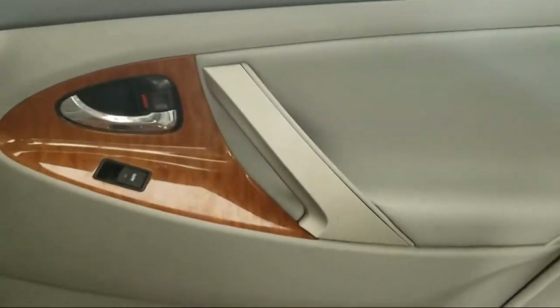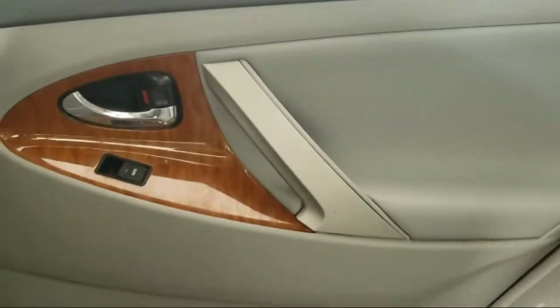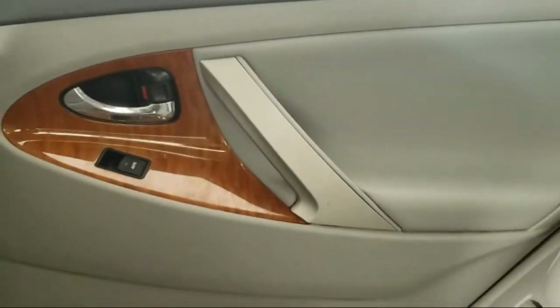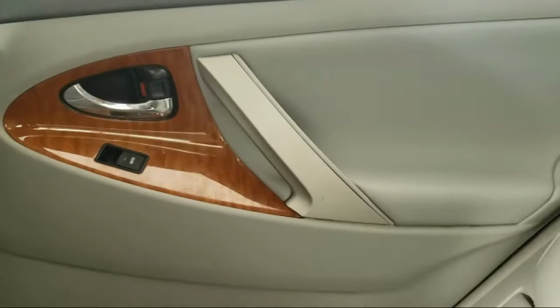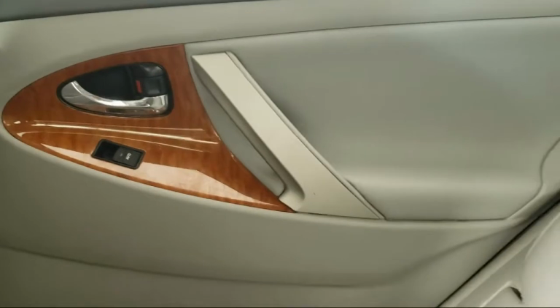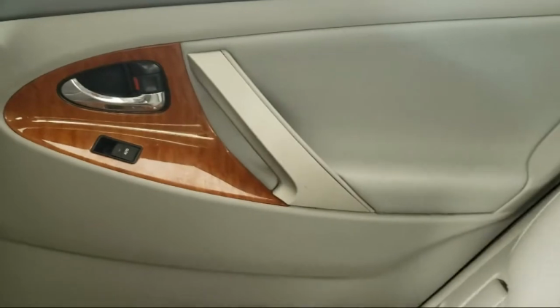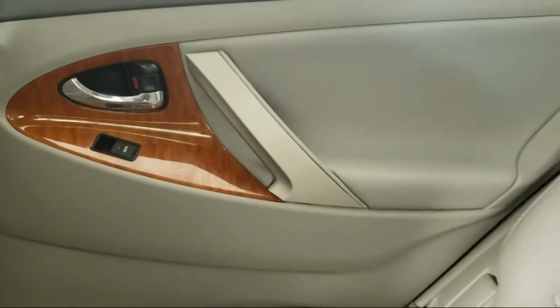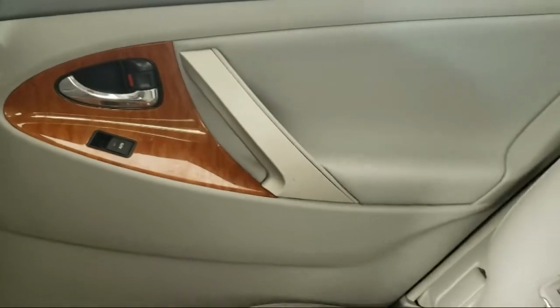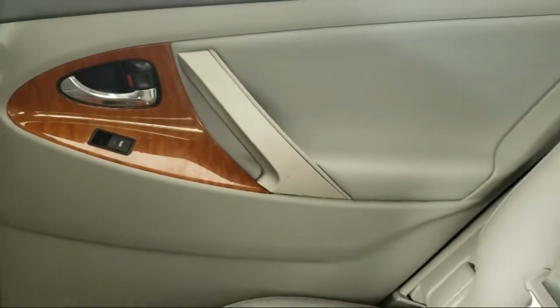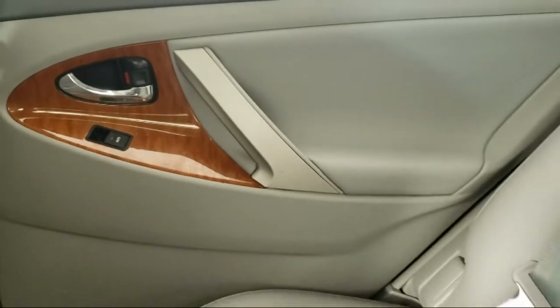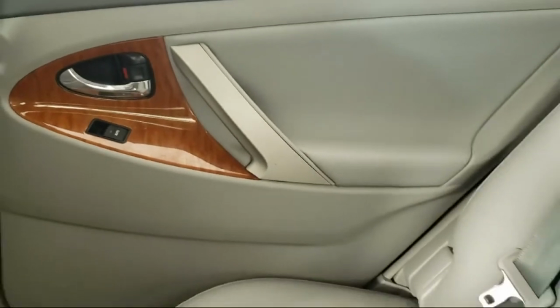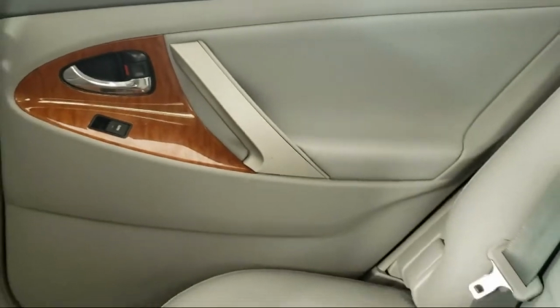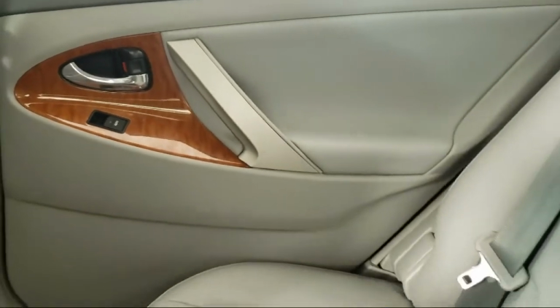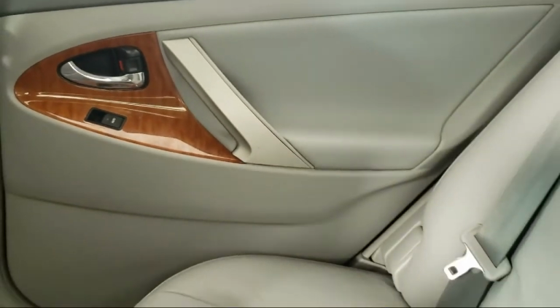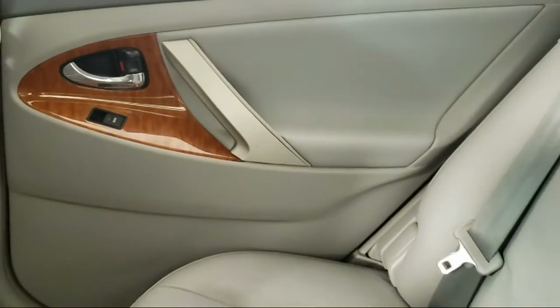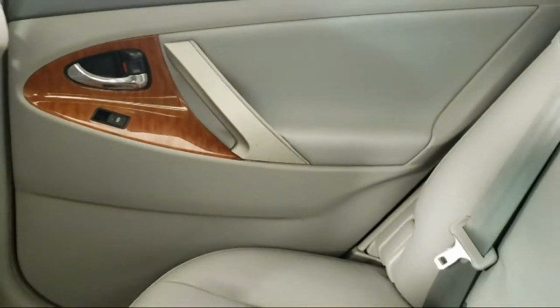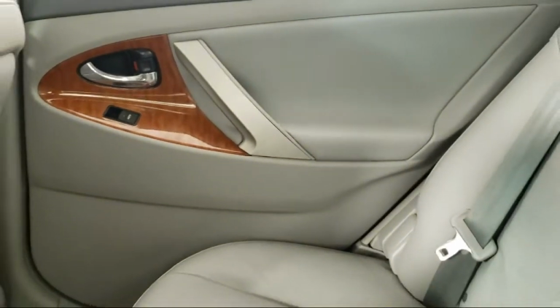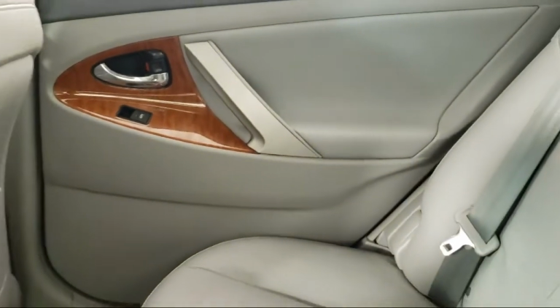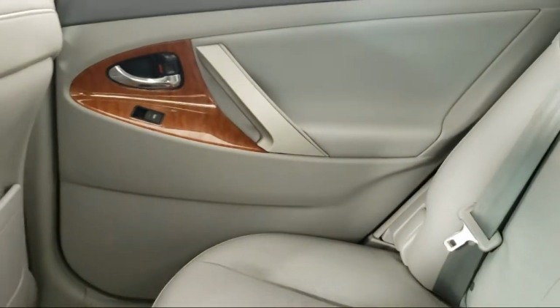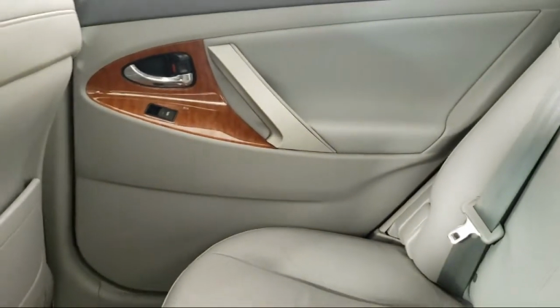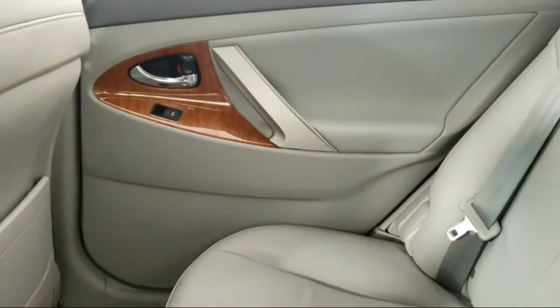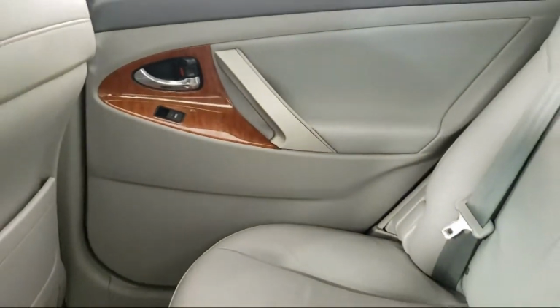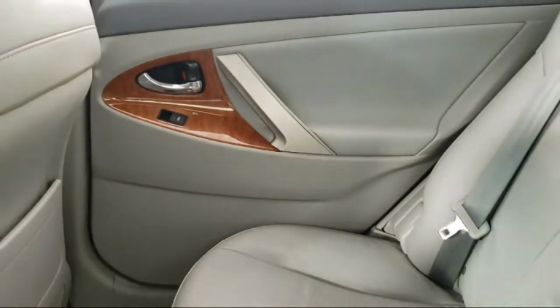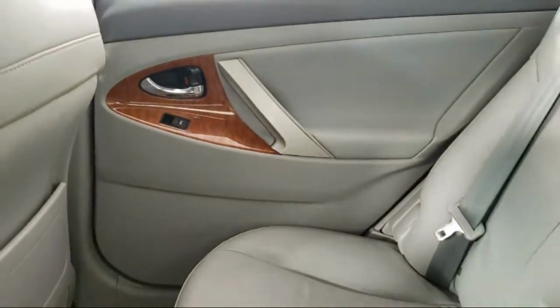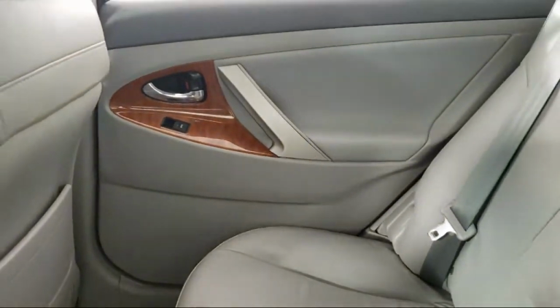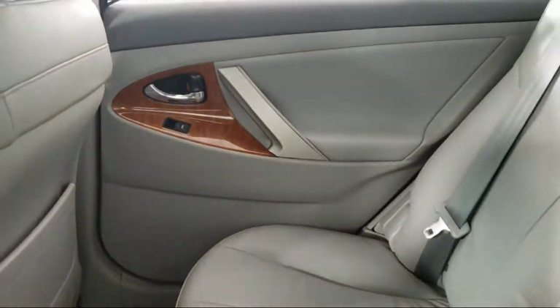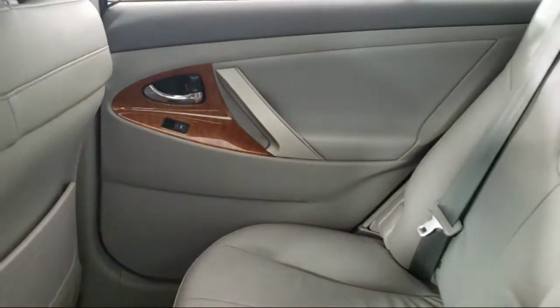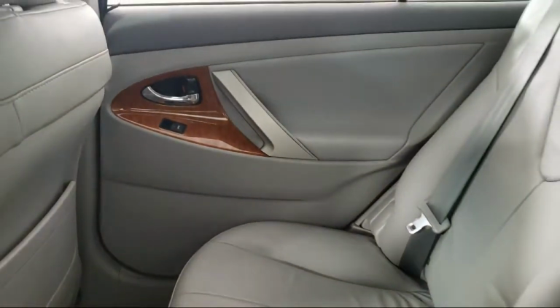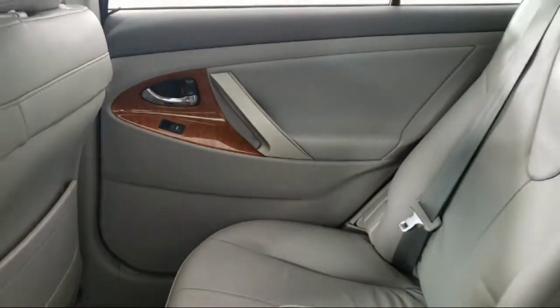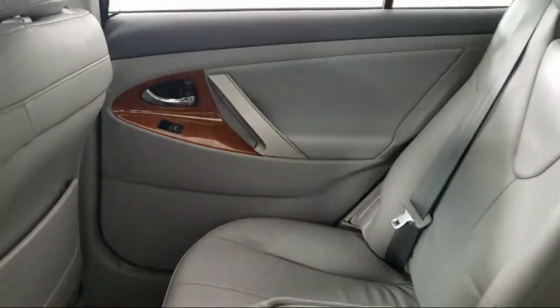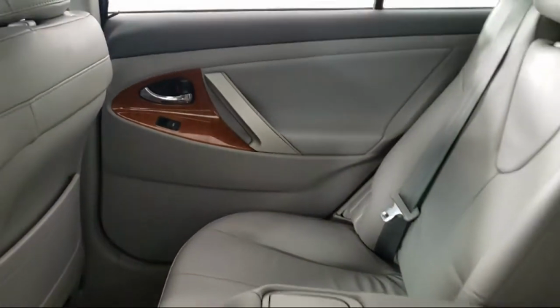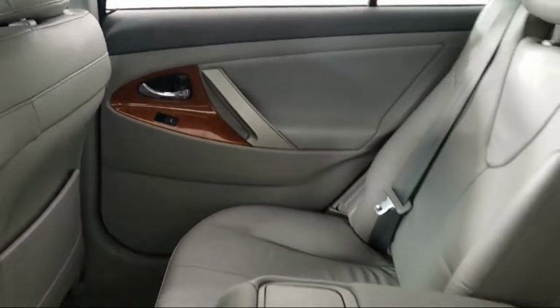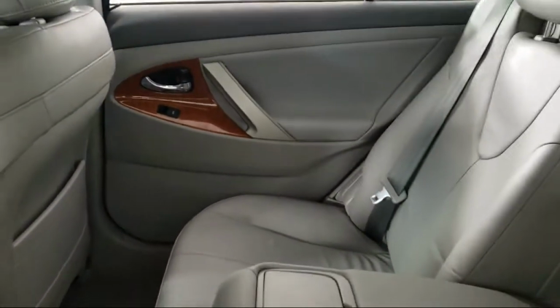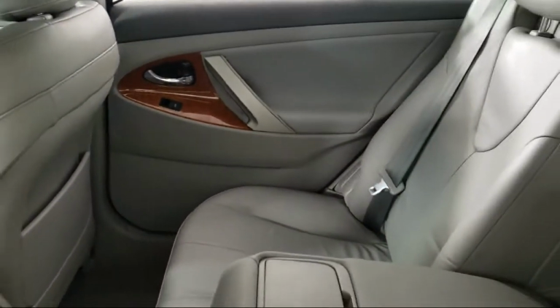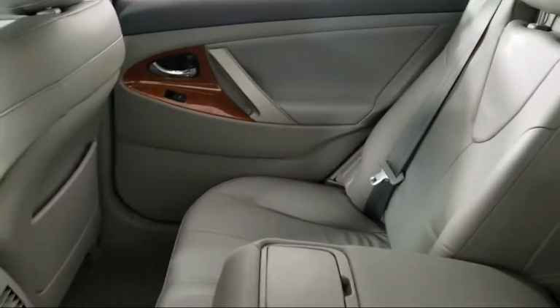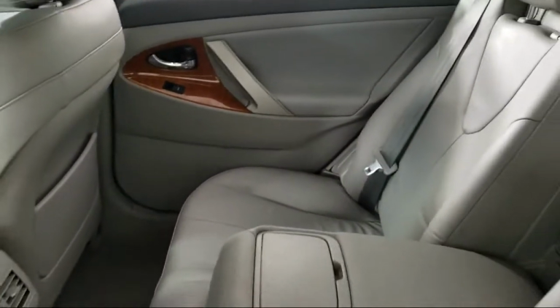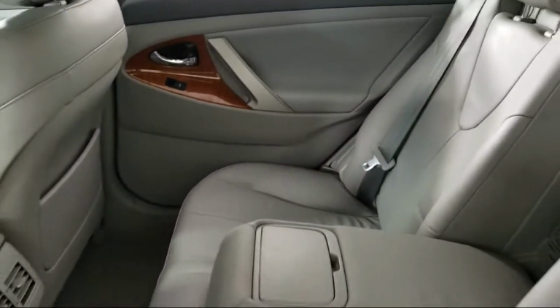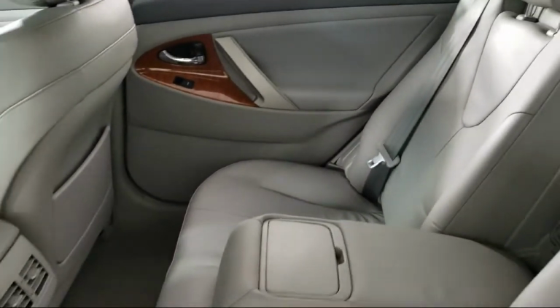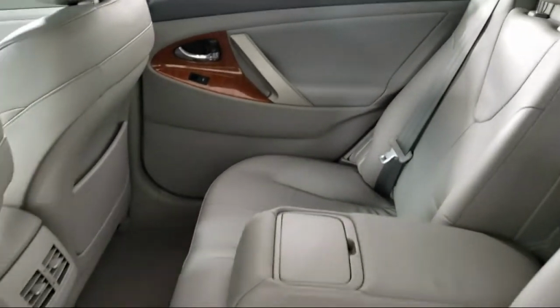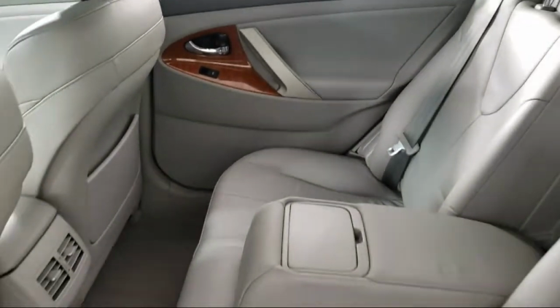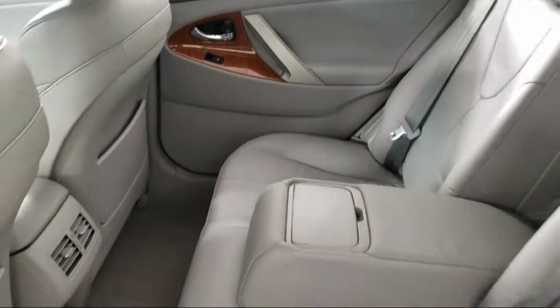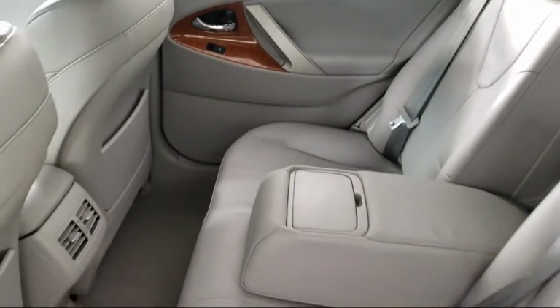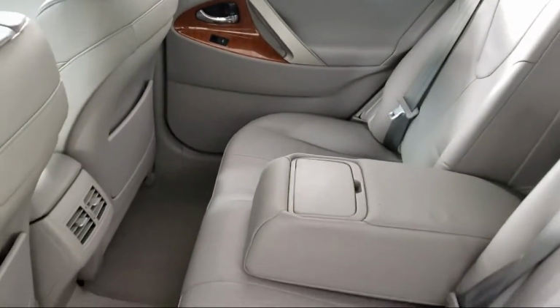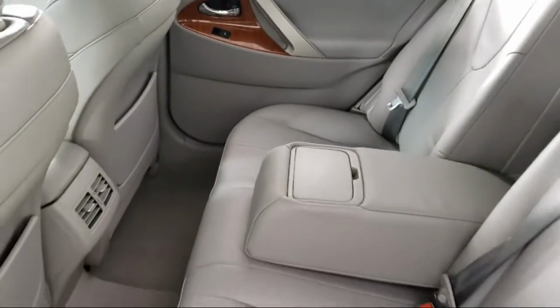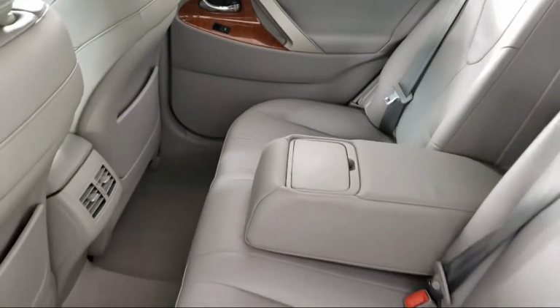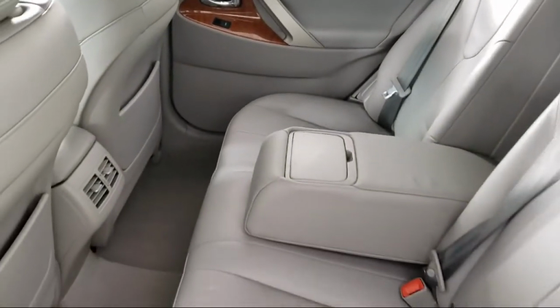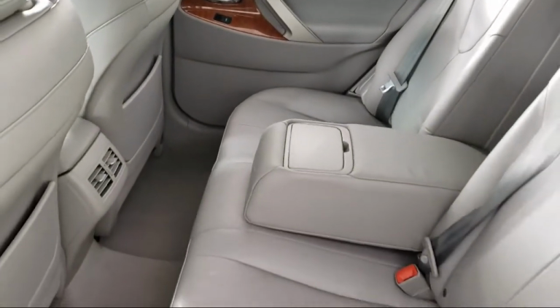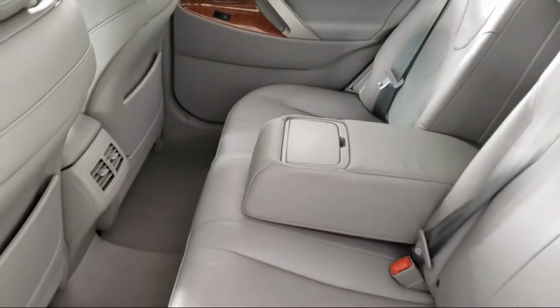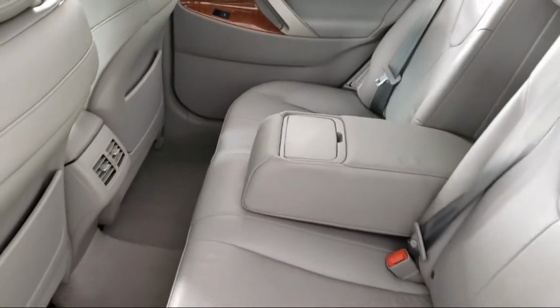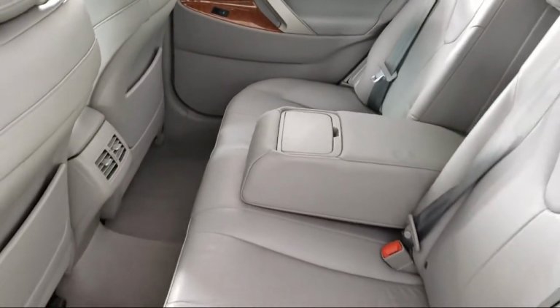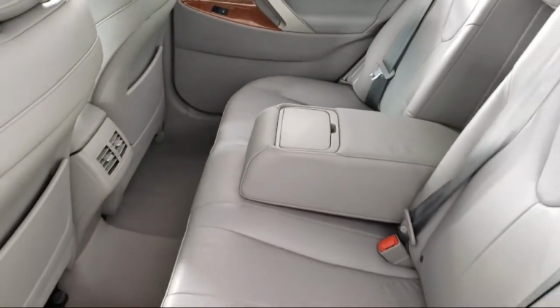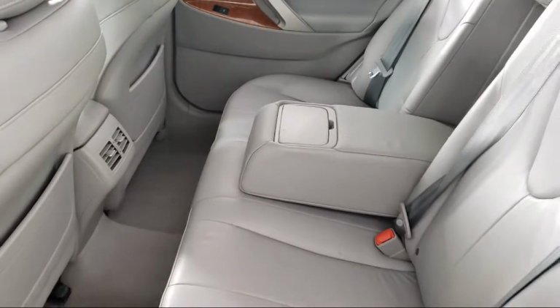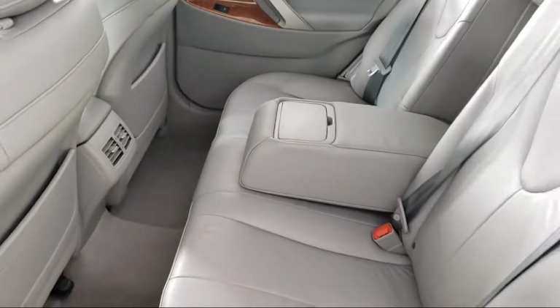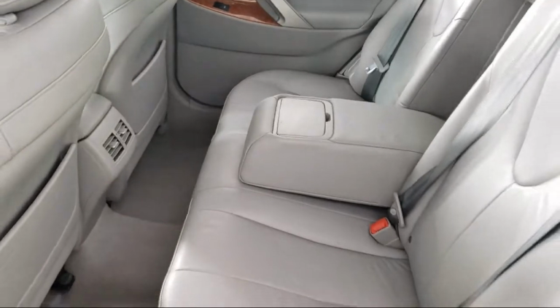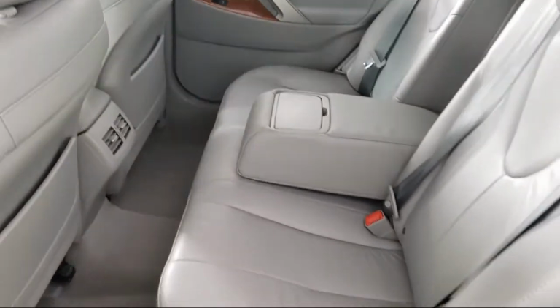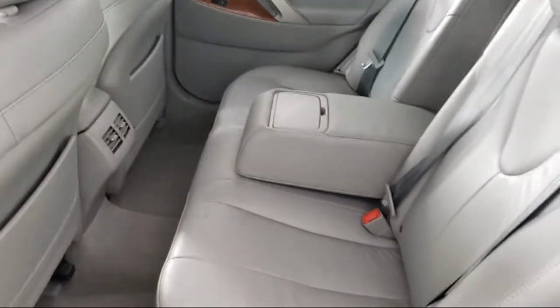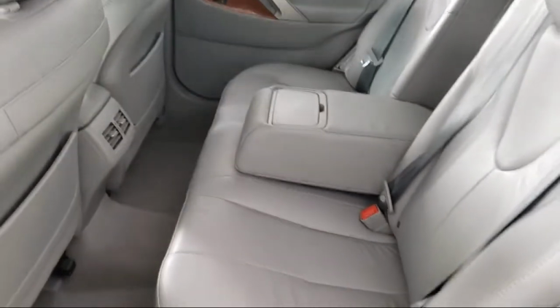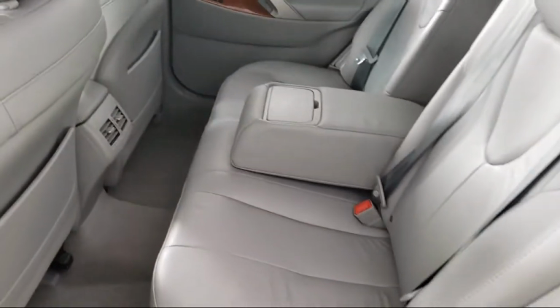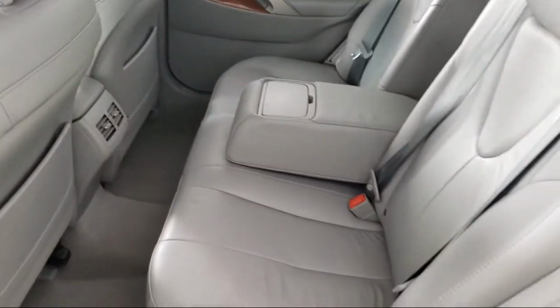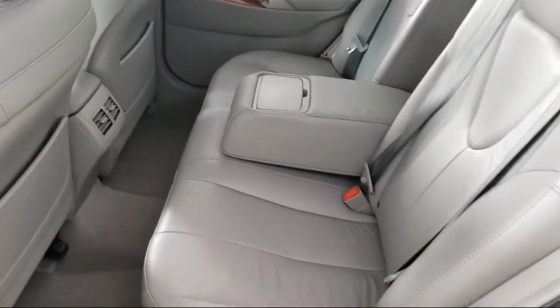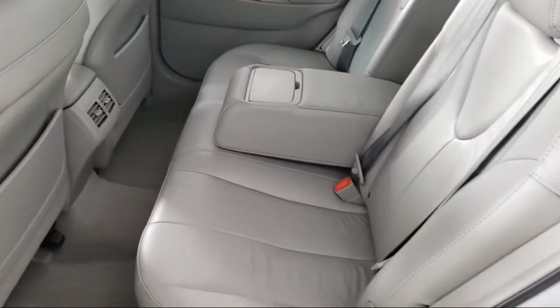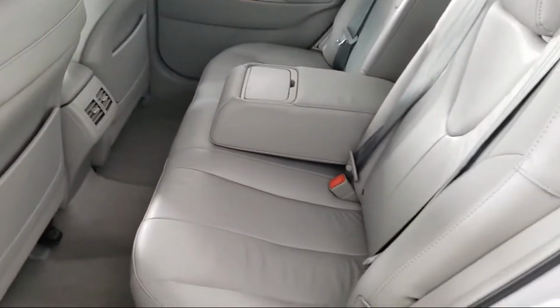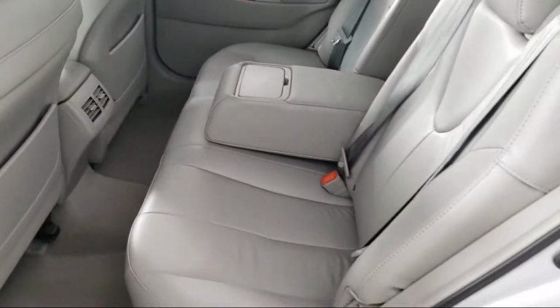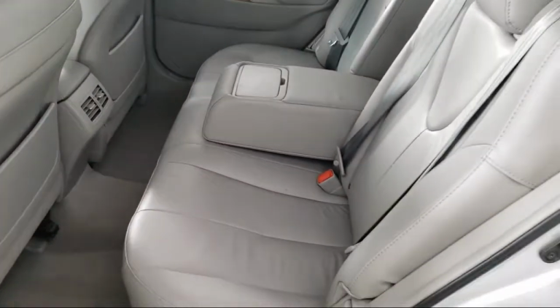Also featuring steering wheel controls, dual front side impact airbags, speed sensing steering, and much more.